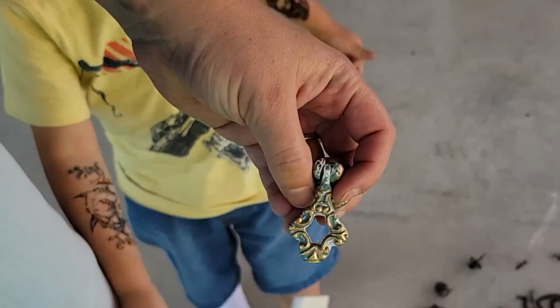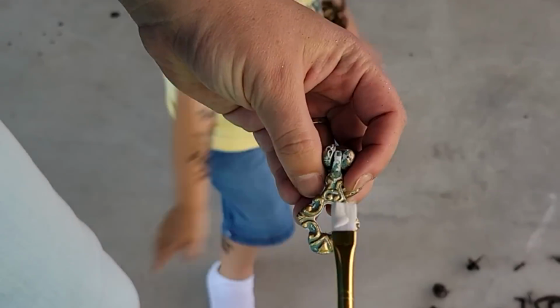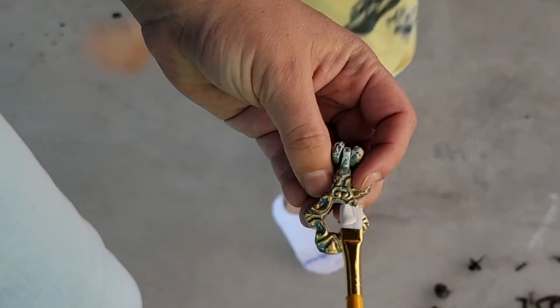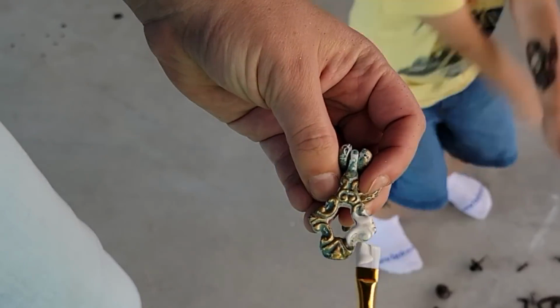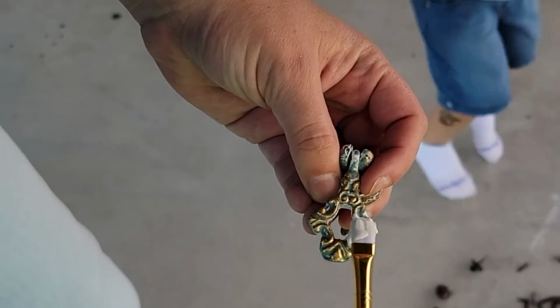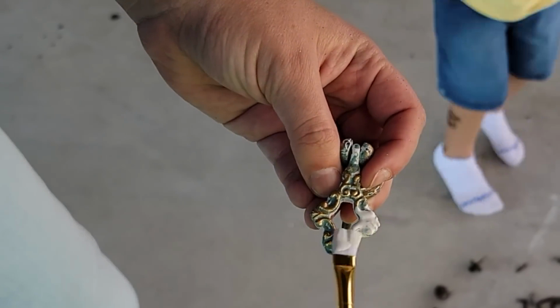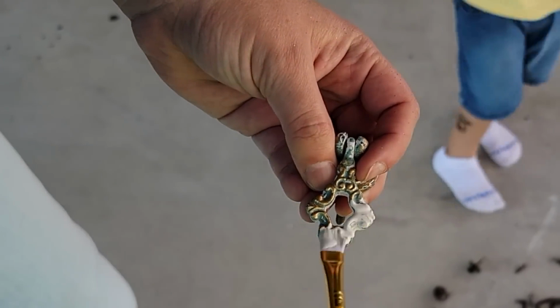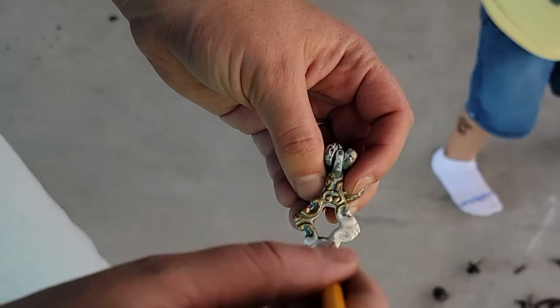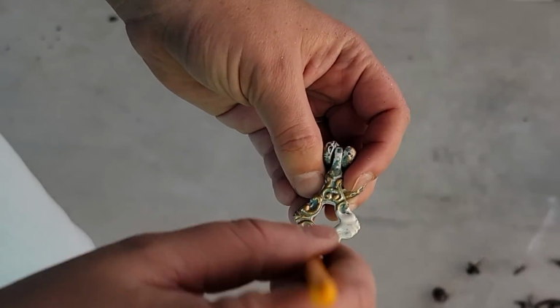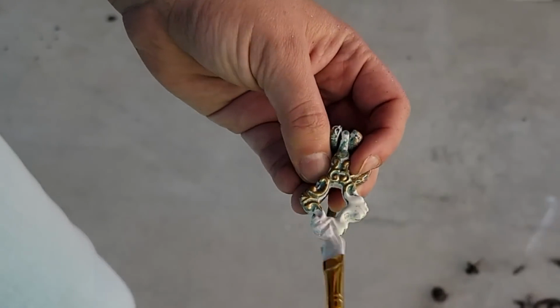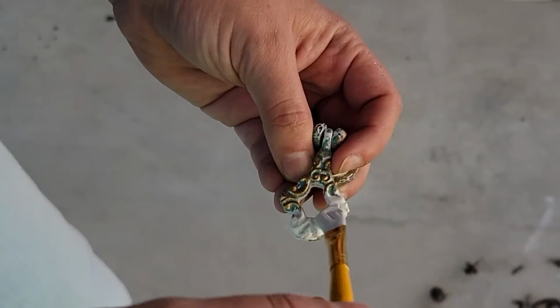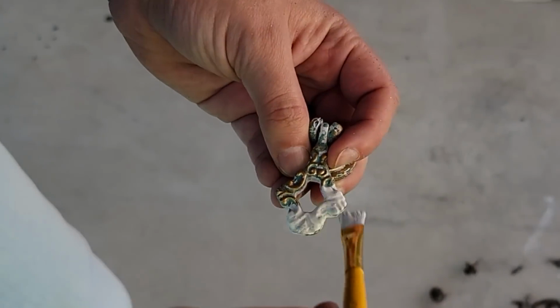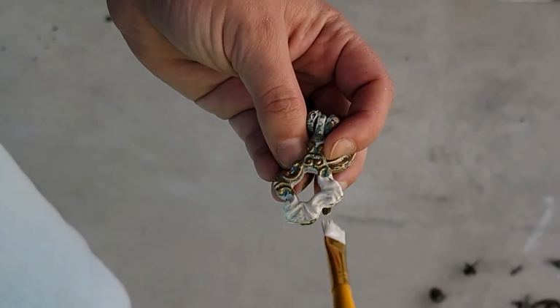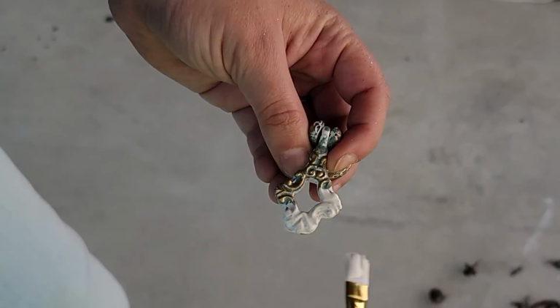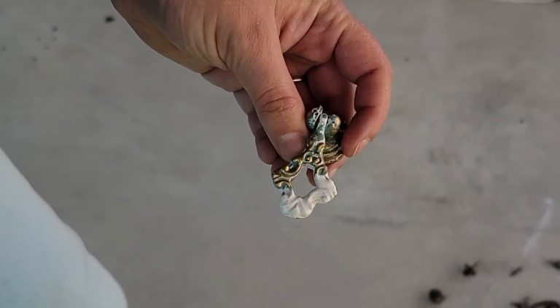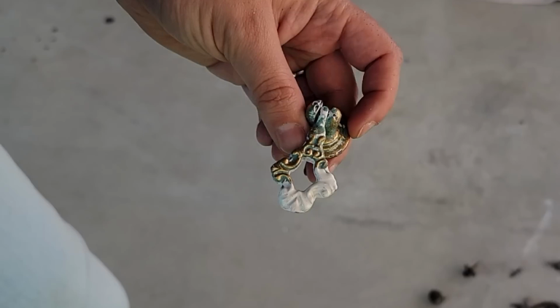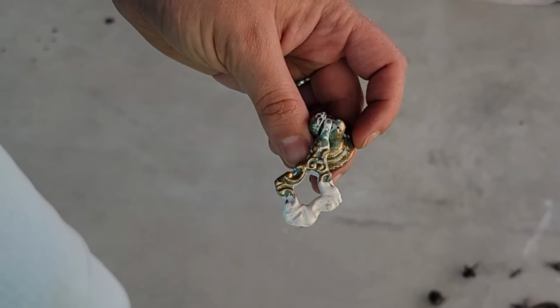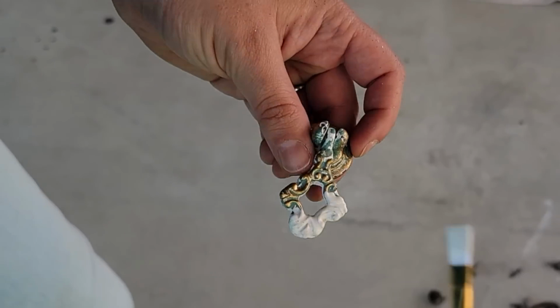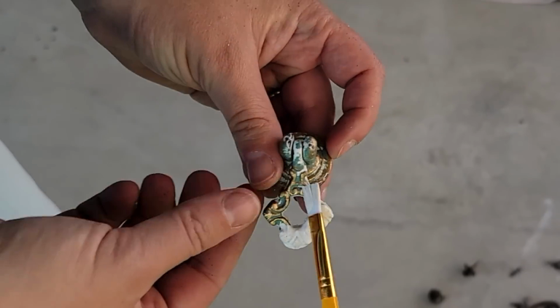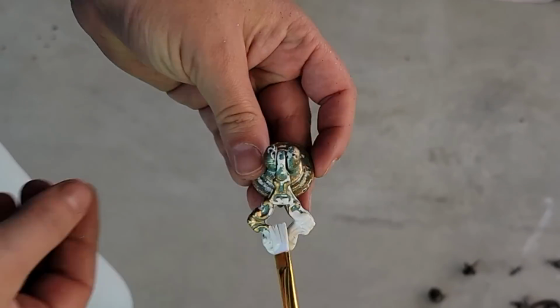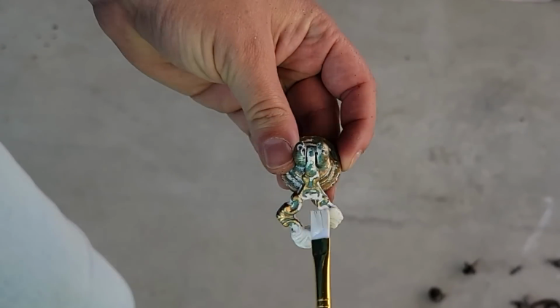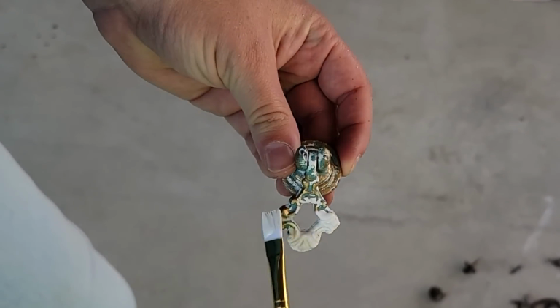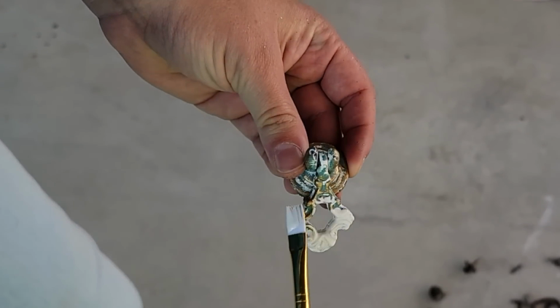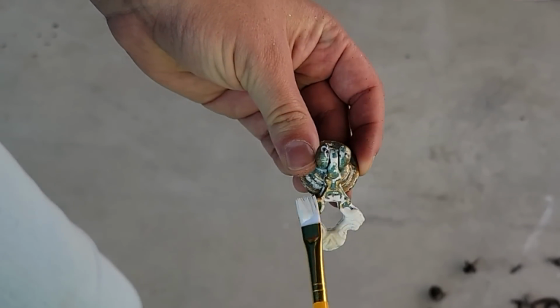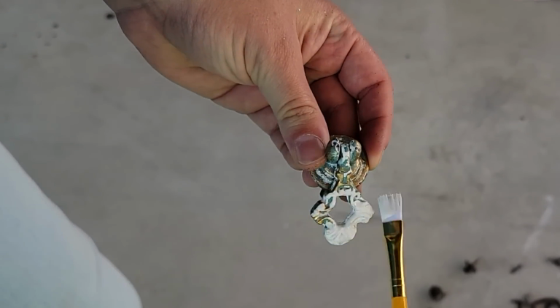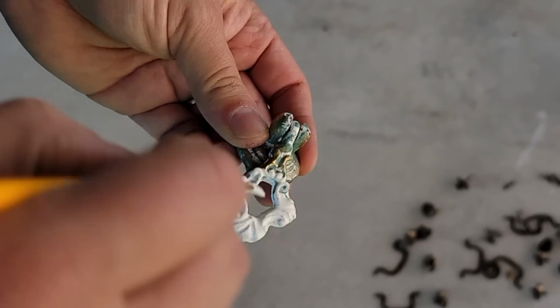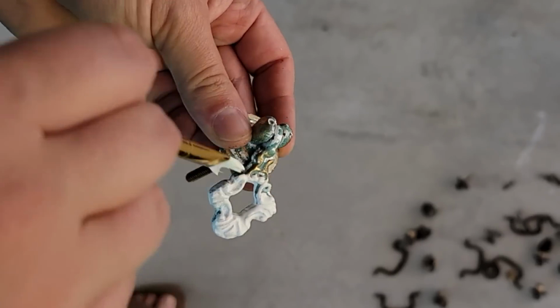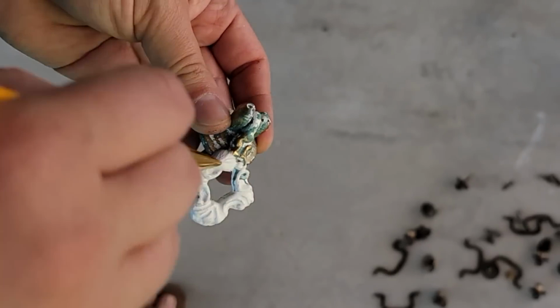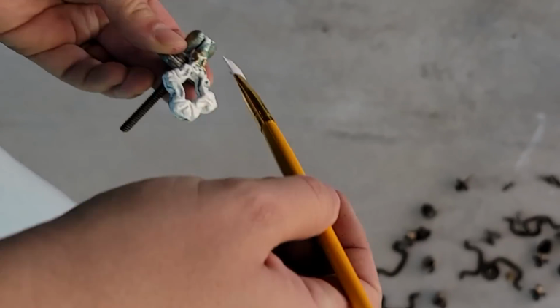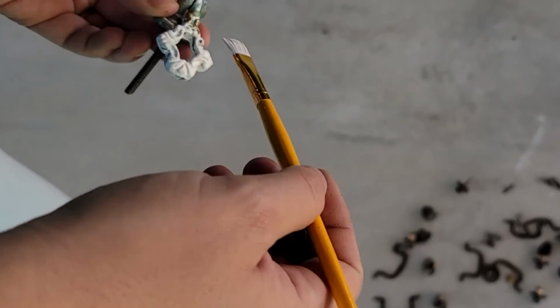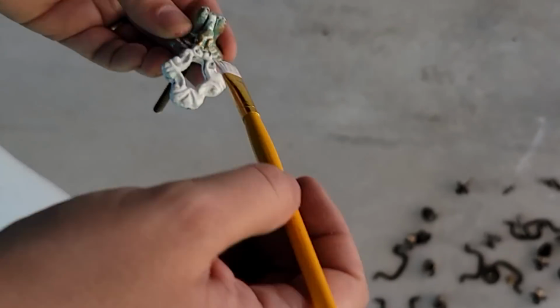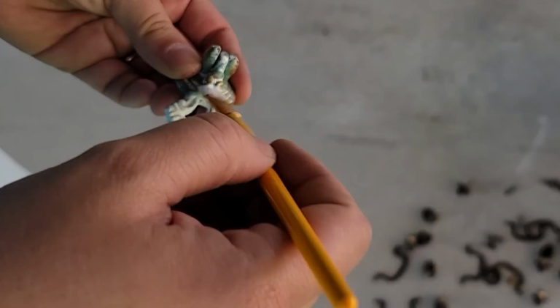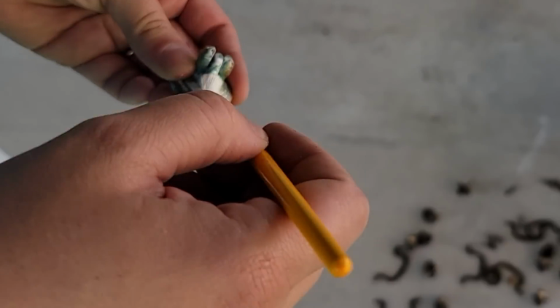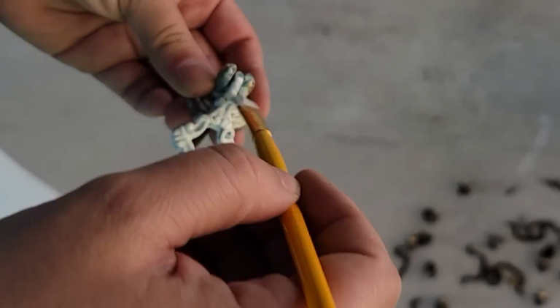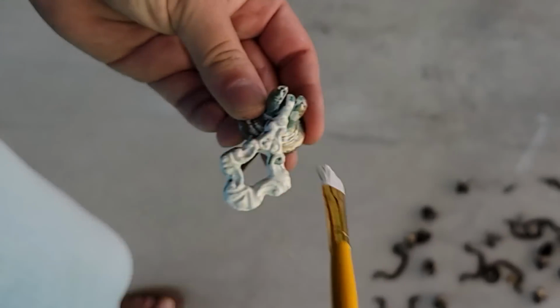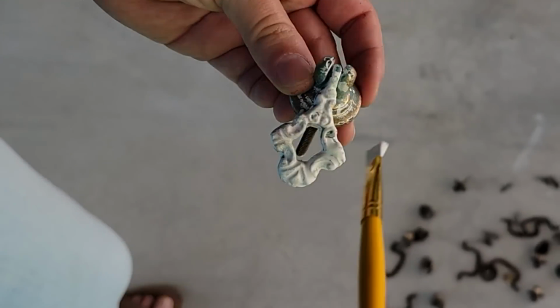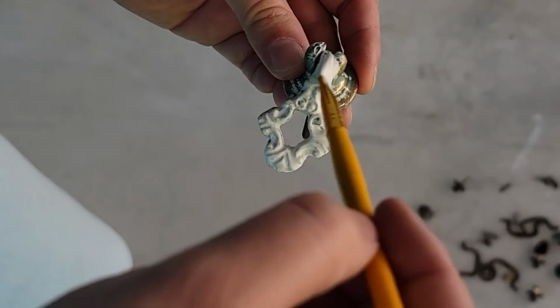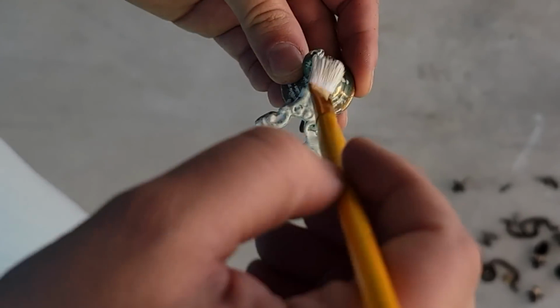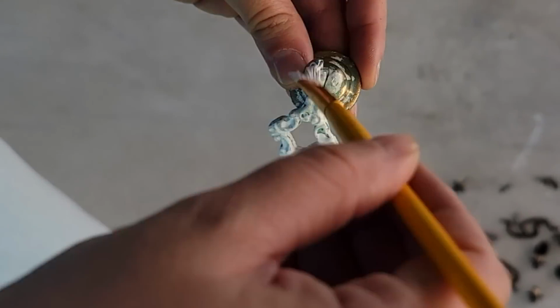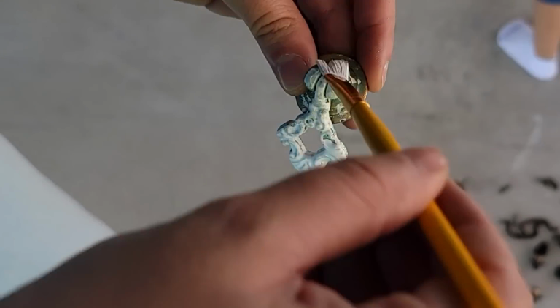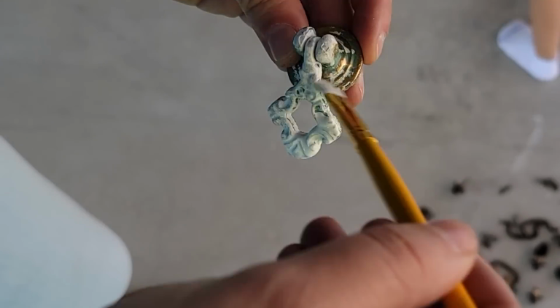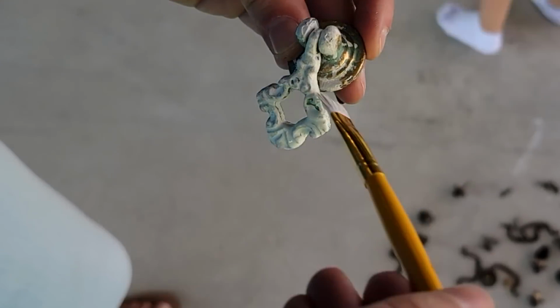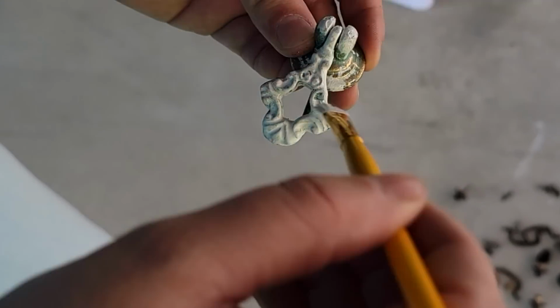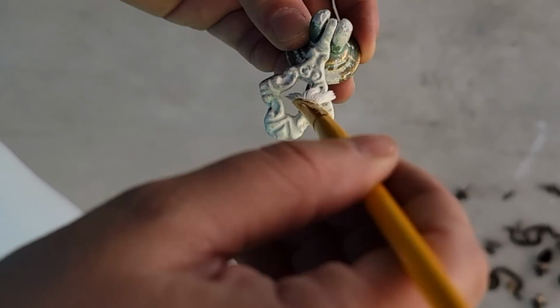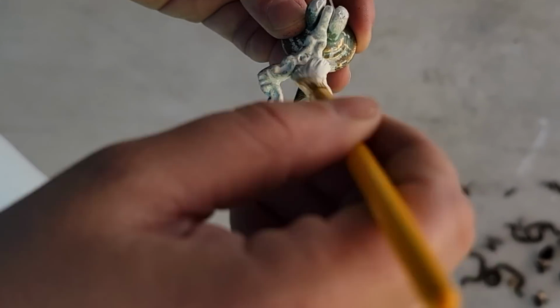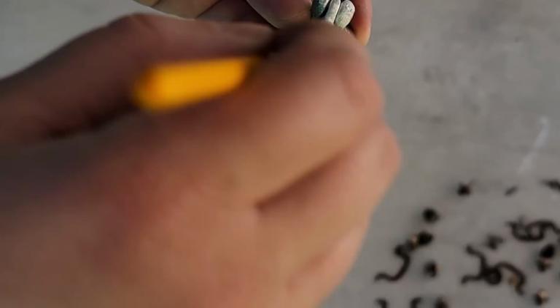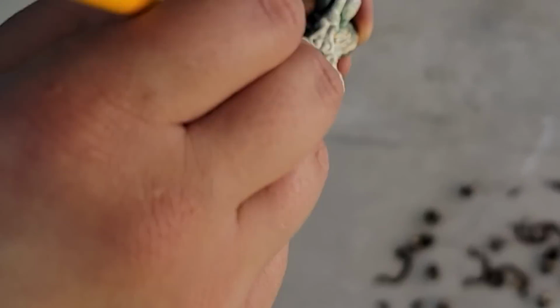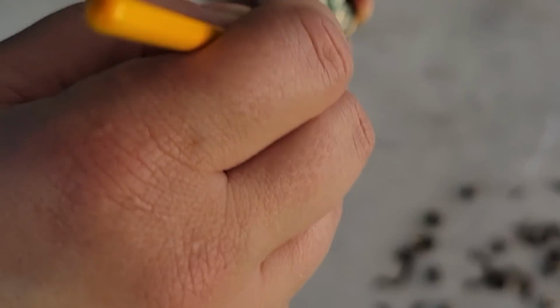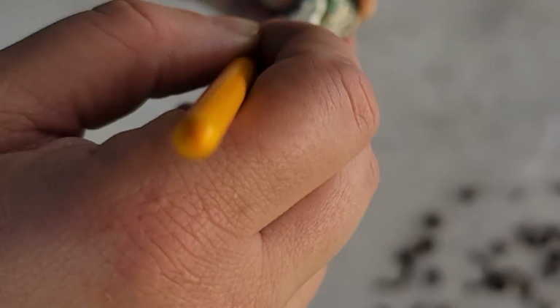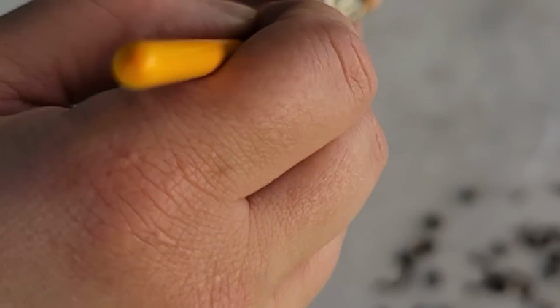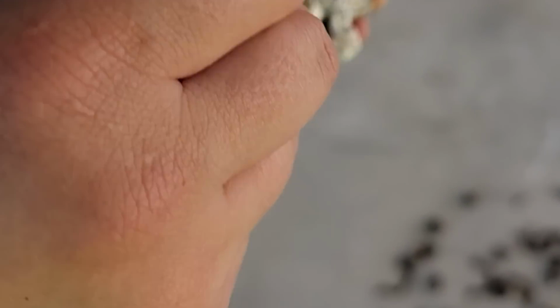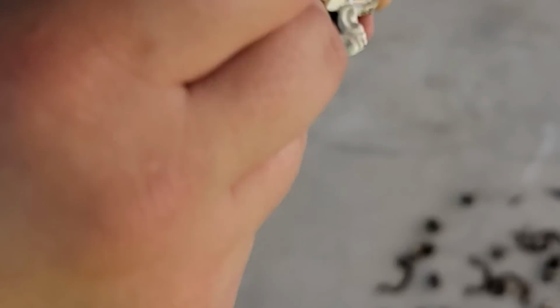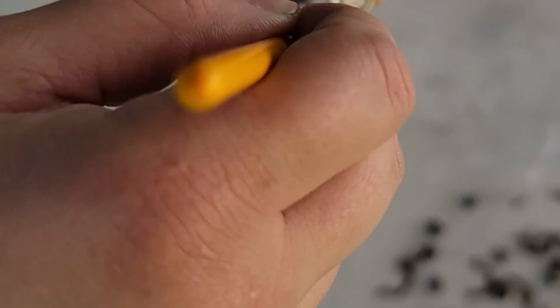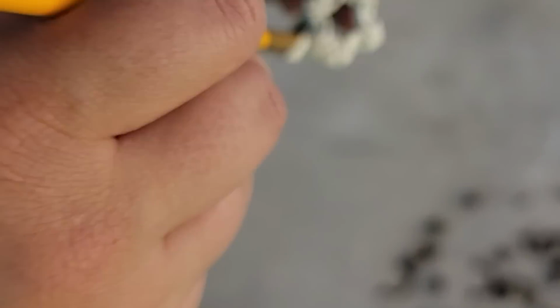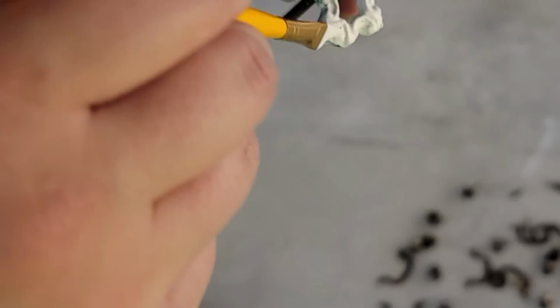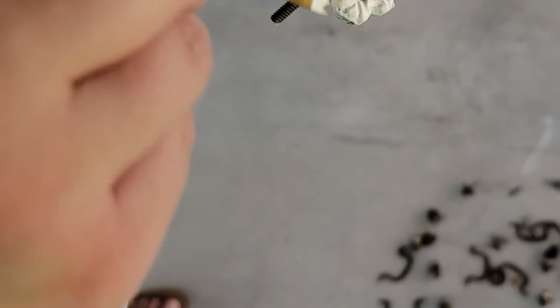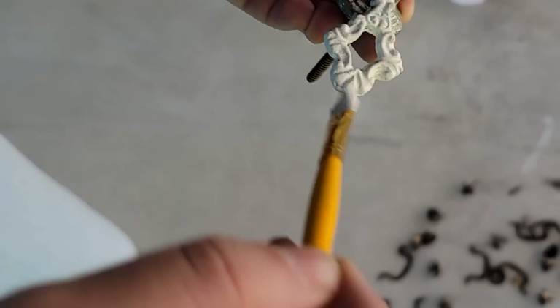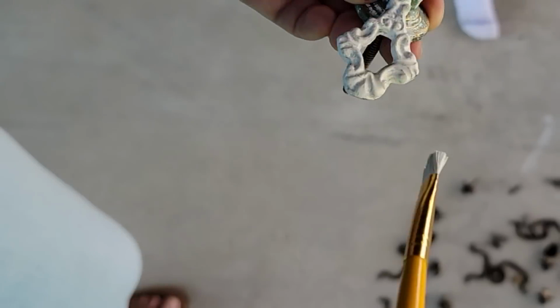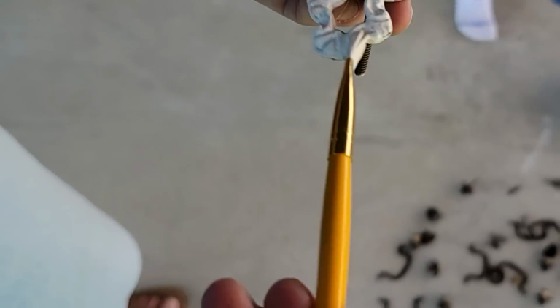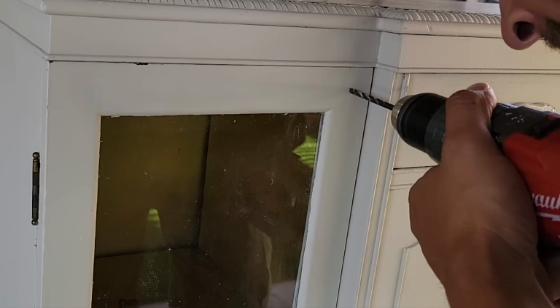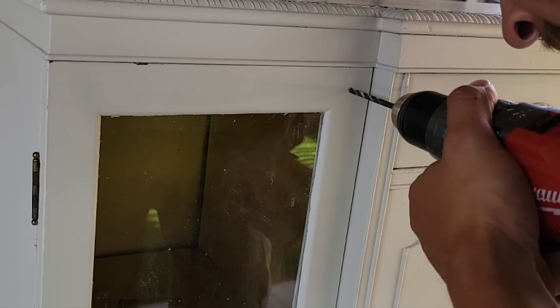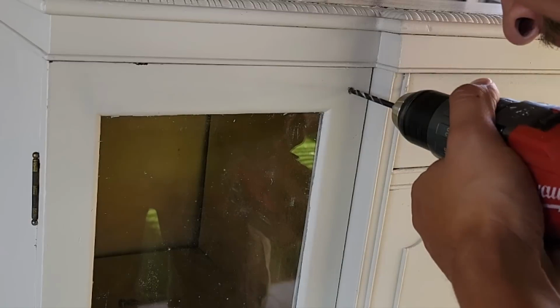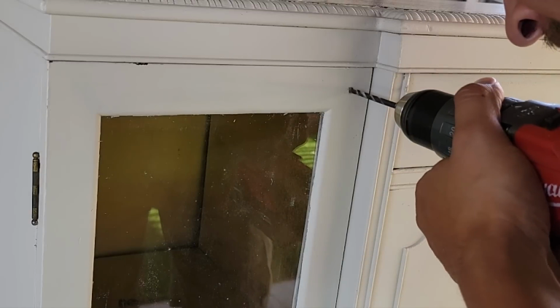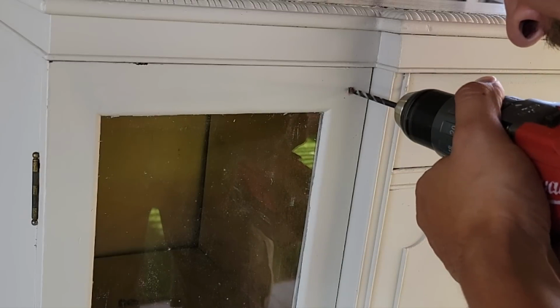Another handle I got from Hobby Lobby was this one right here — it wasn't the right color but it was the right shape, so I just painted it white to match the other ones.